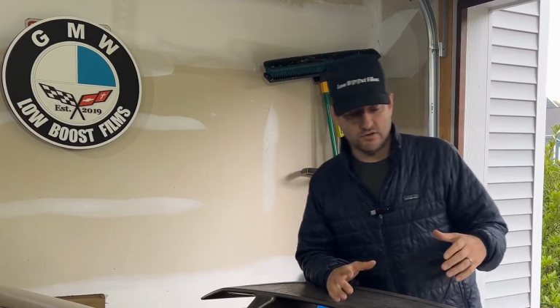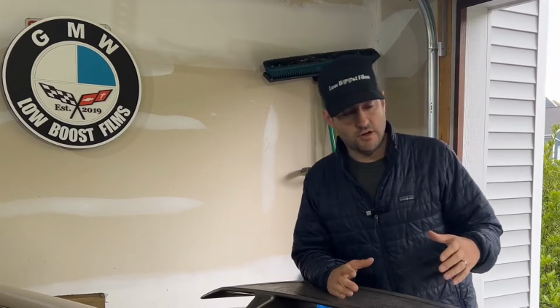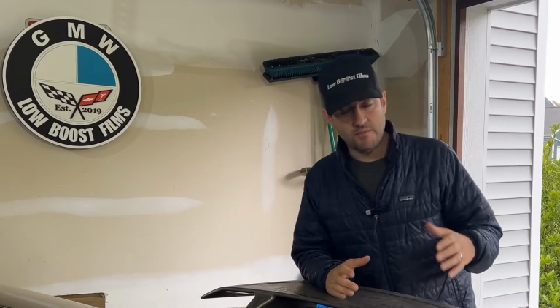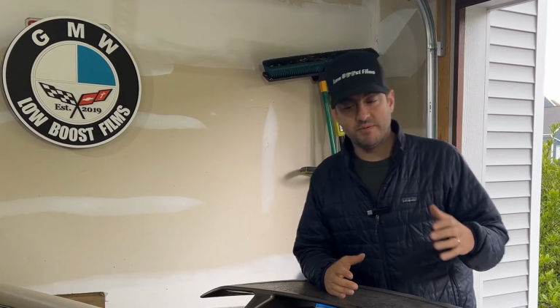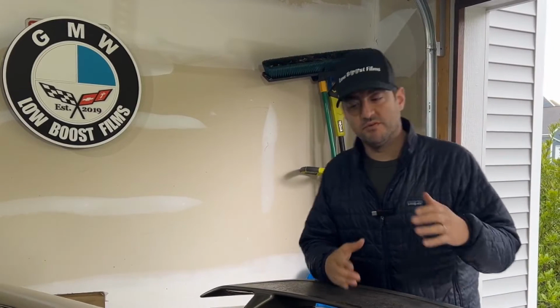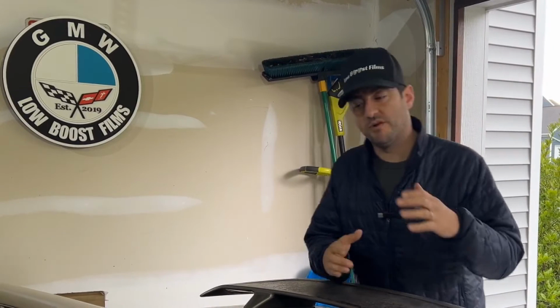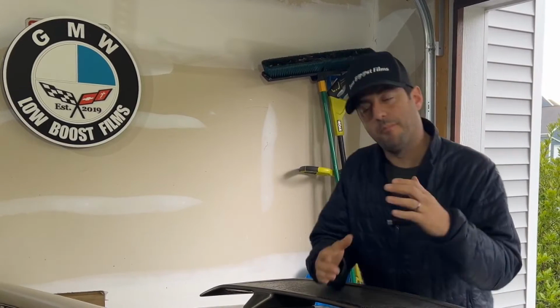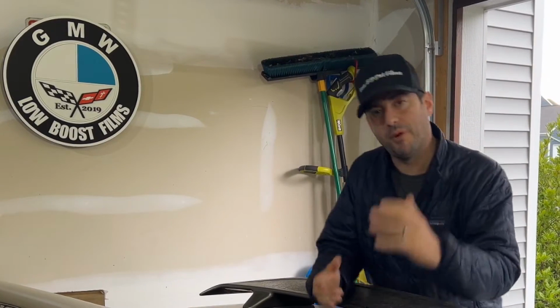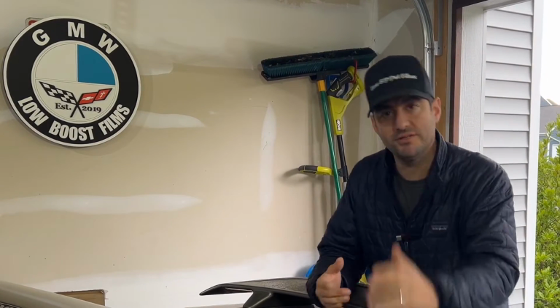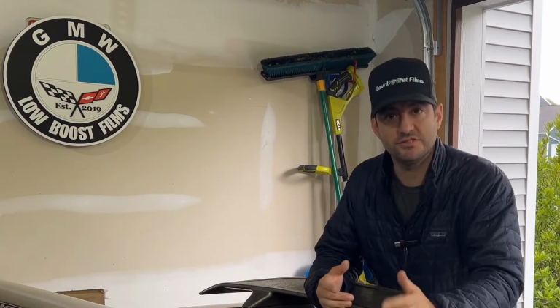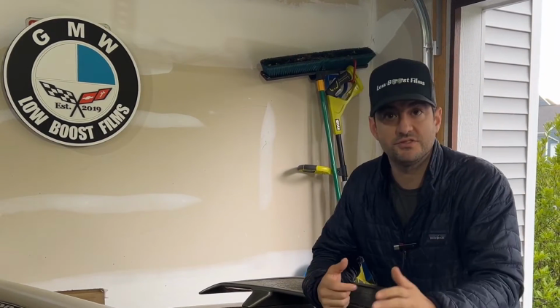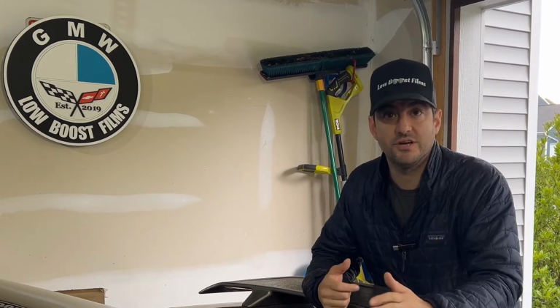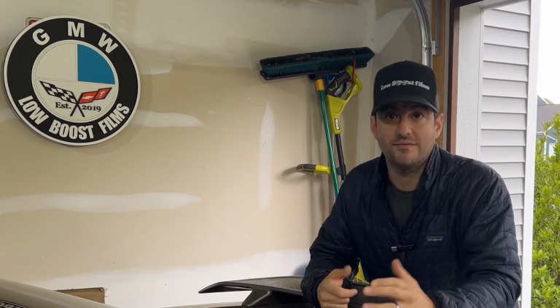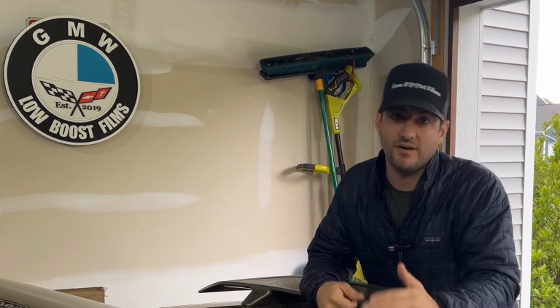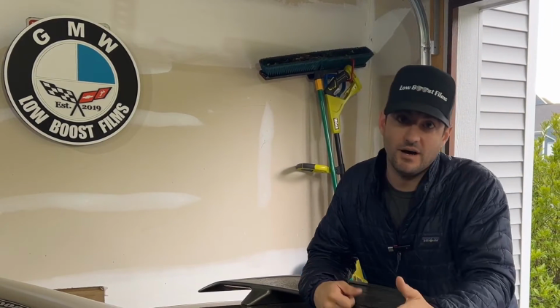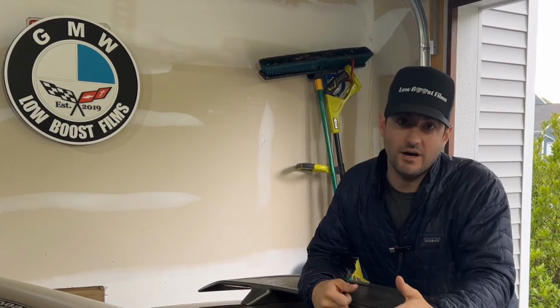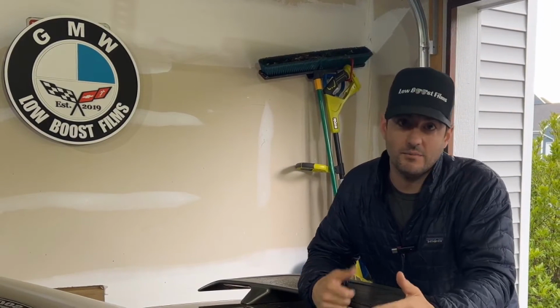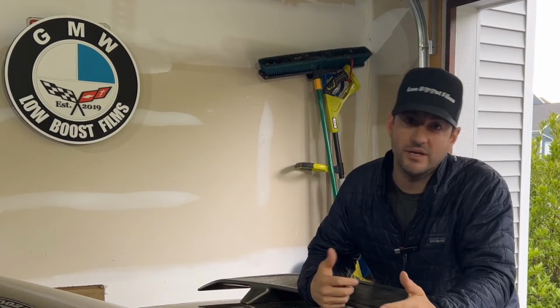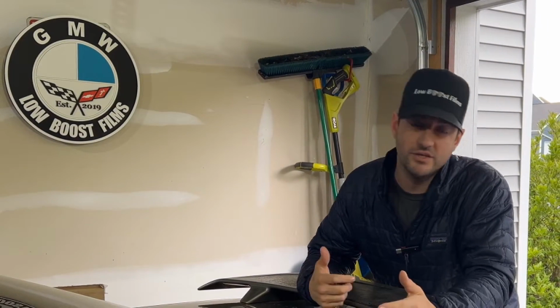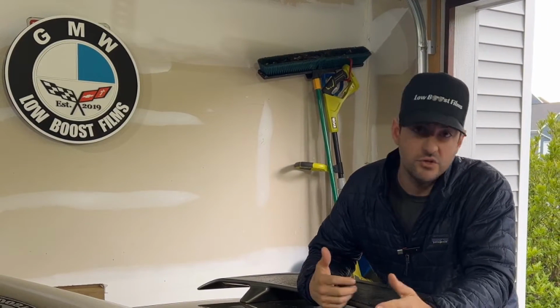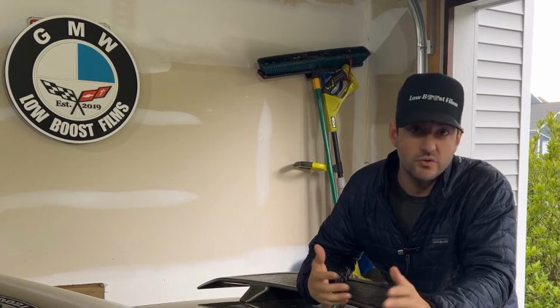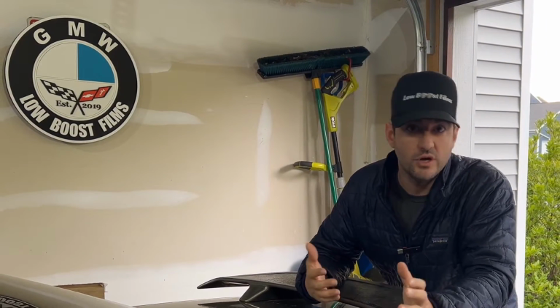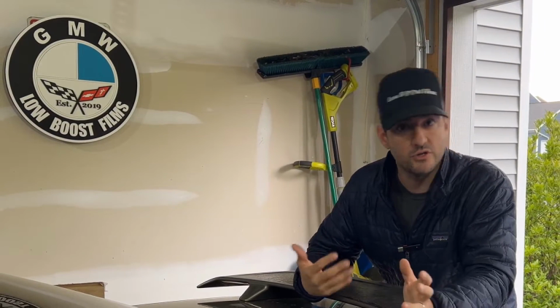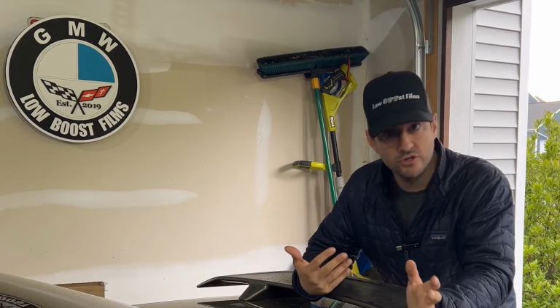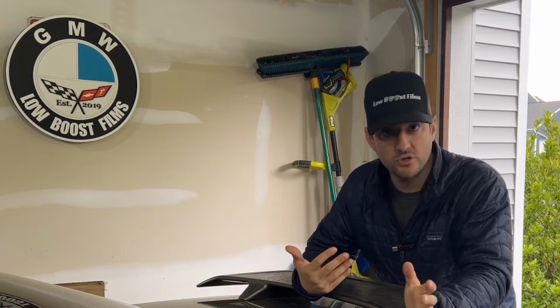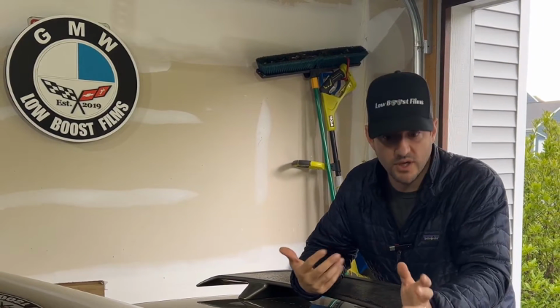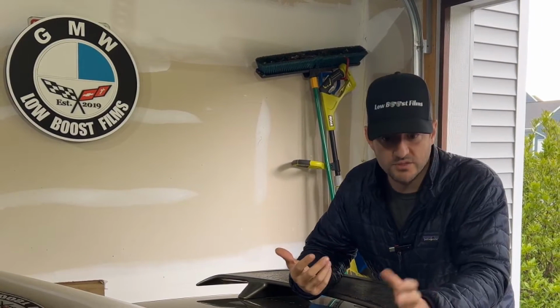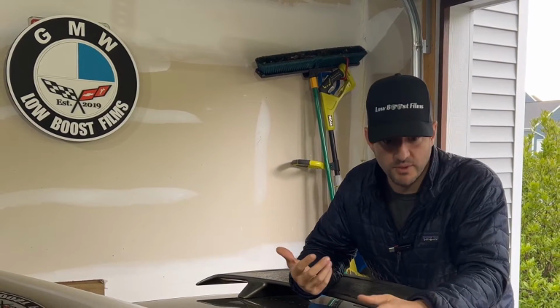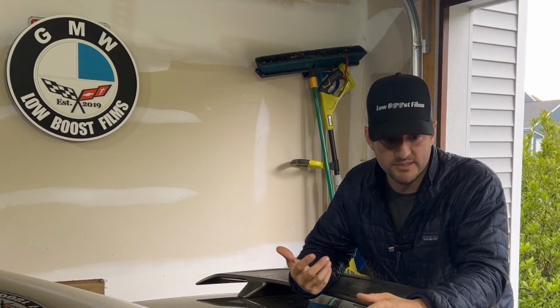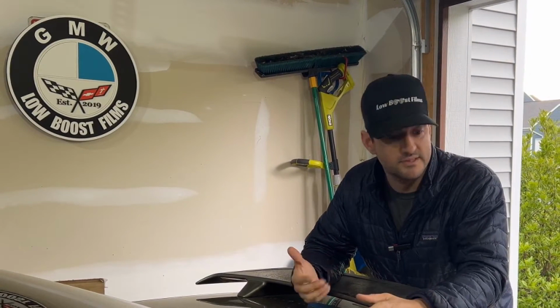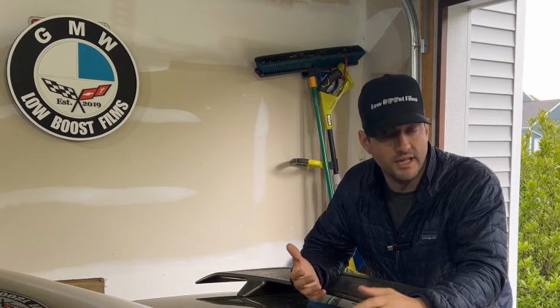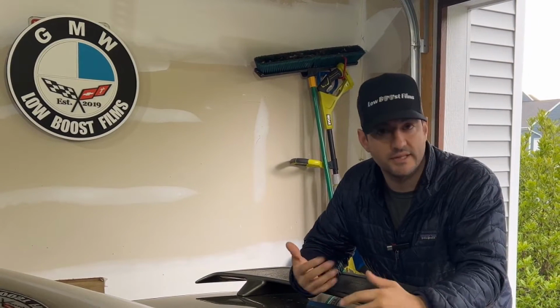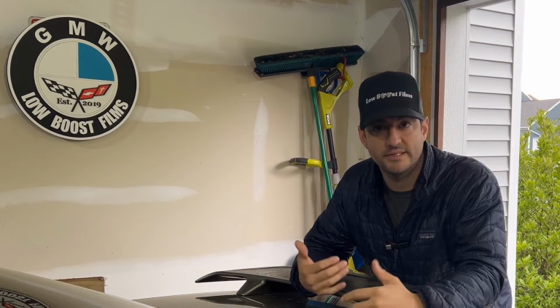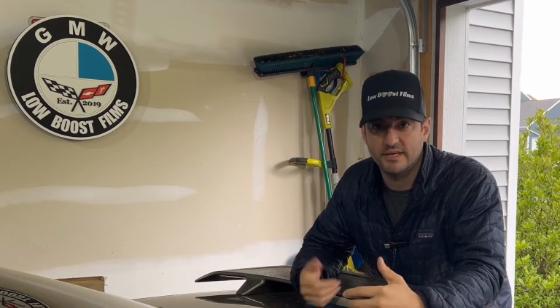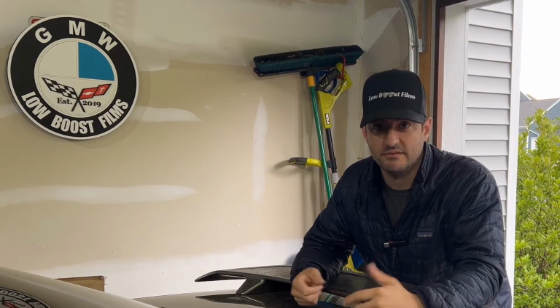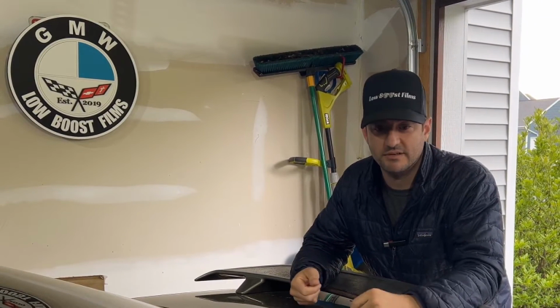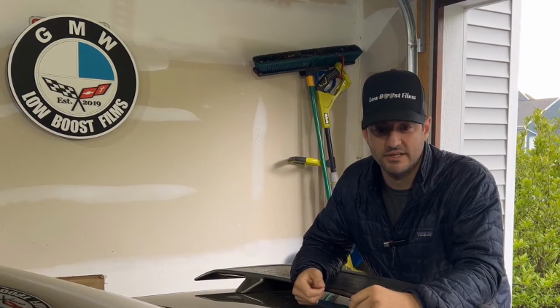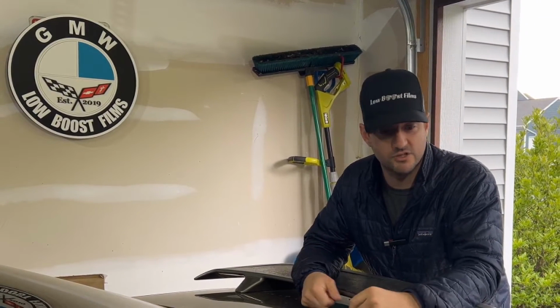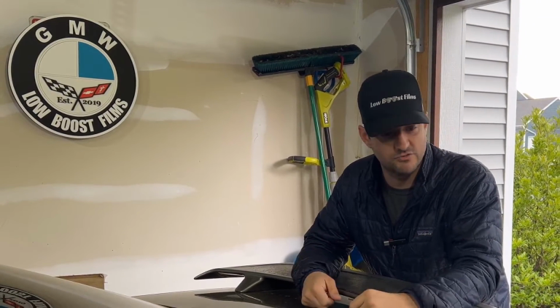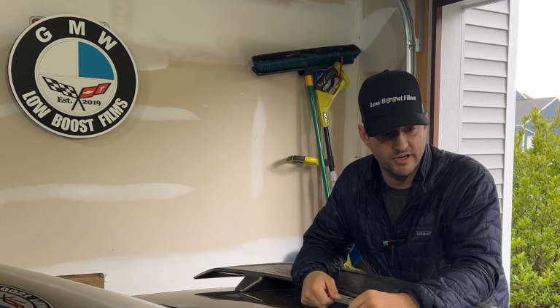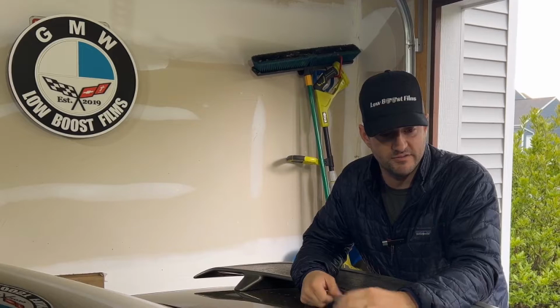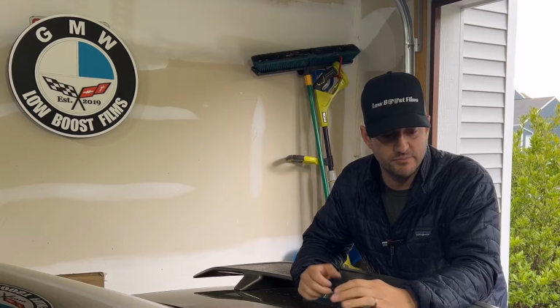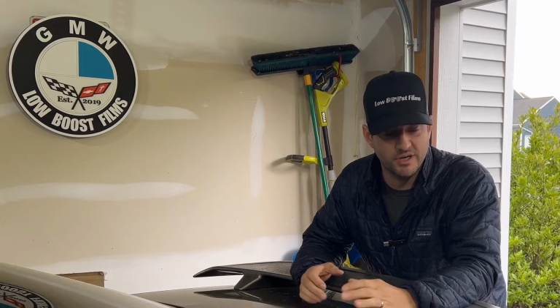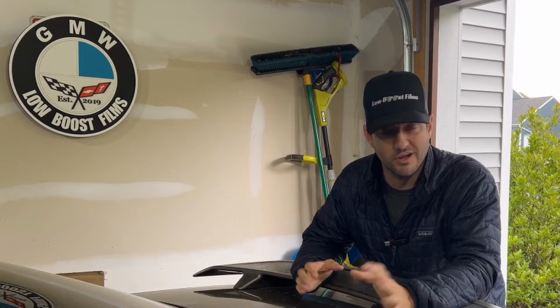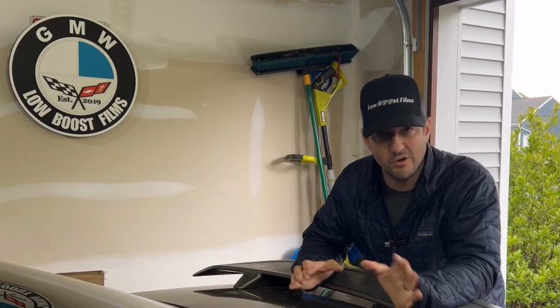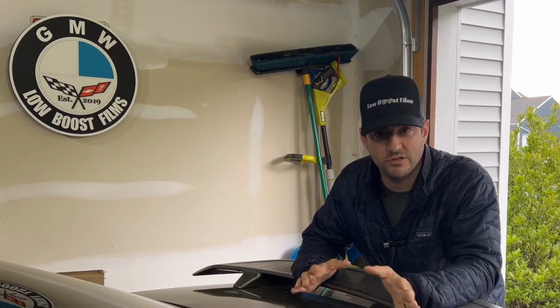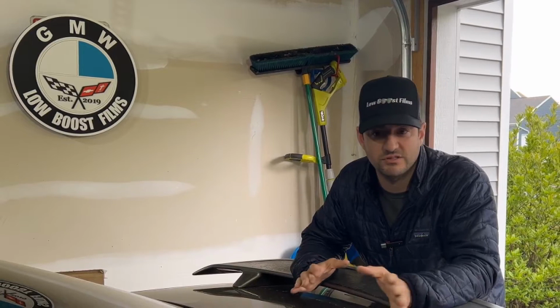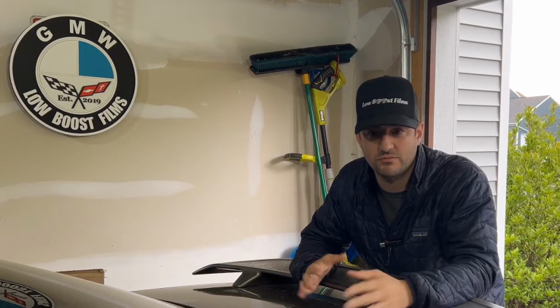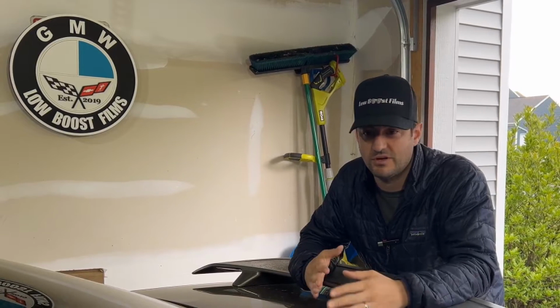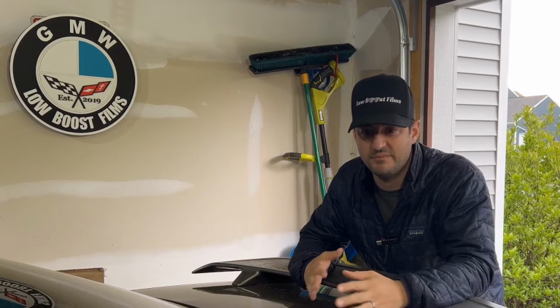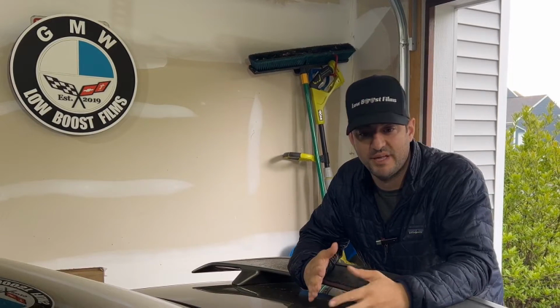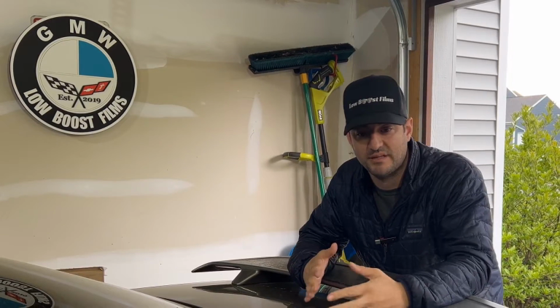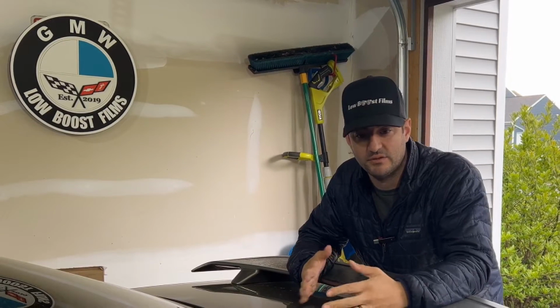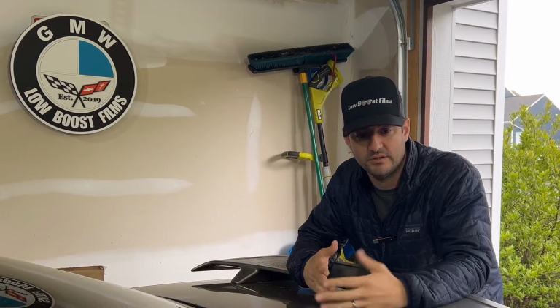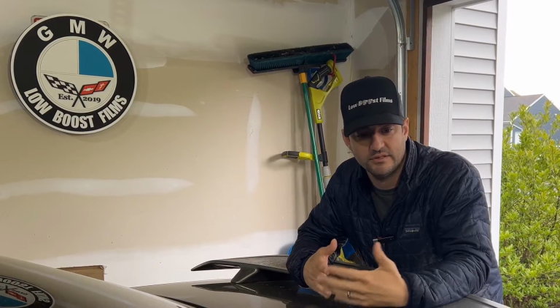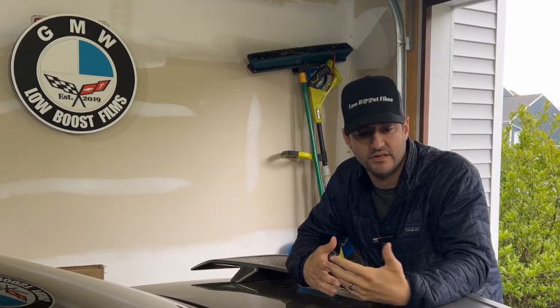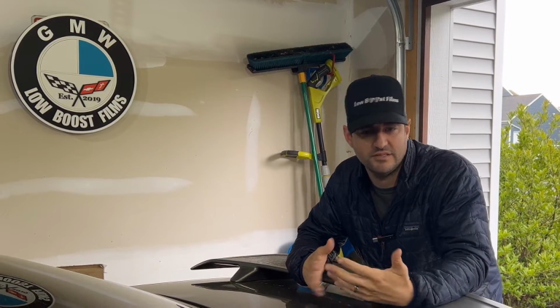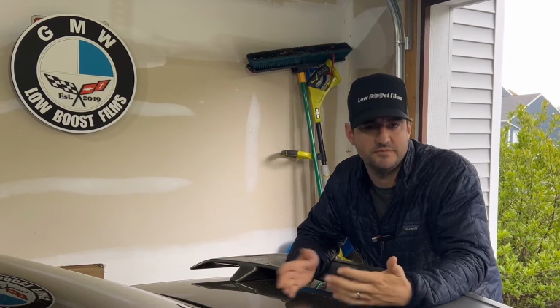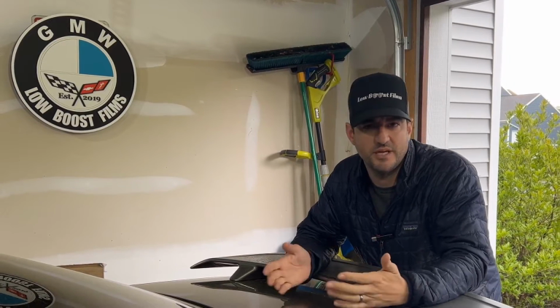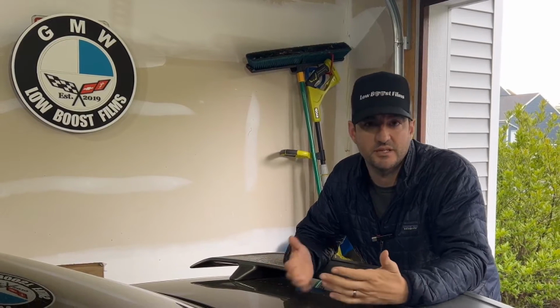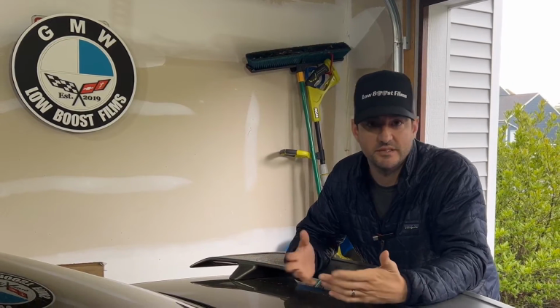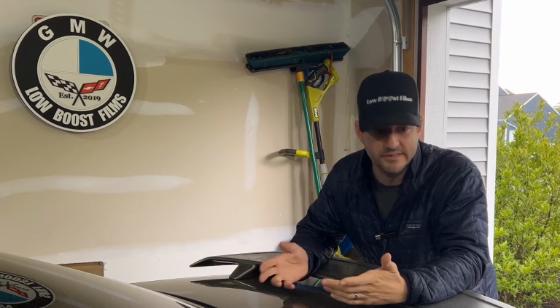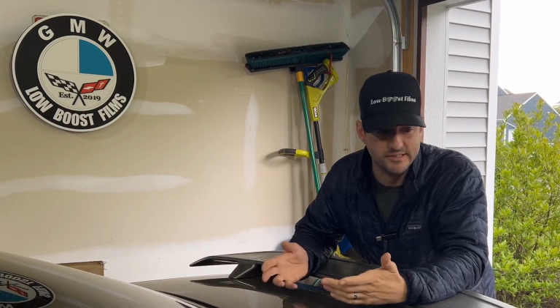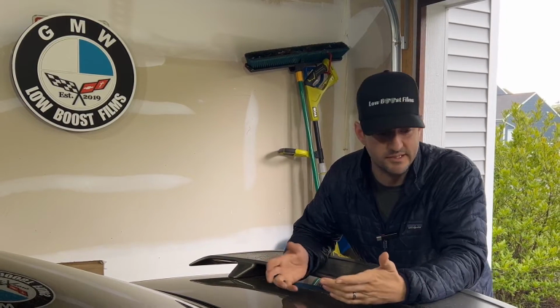I'm going to be doing a bunch of stuff on my new Edge Mustang to get it ready to drift, but I also want to make it look cosmetically decent.